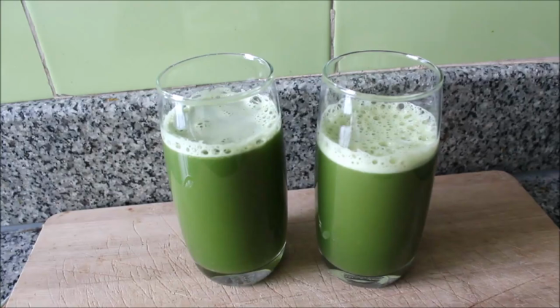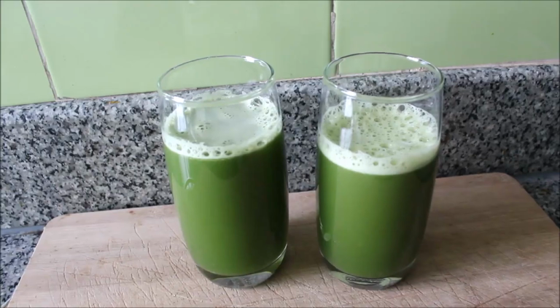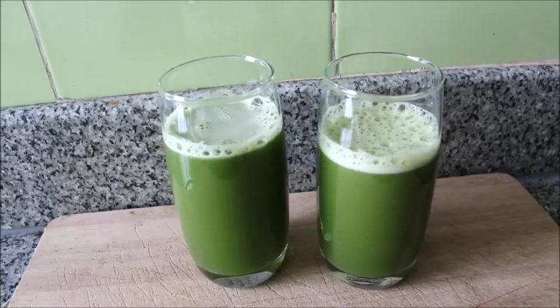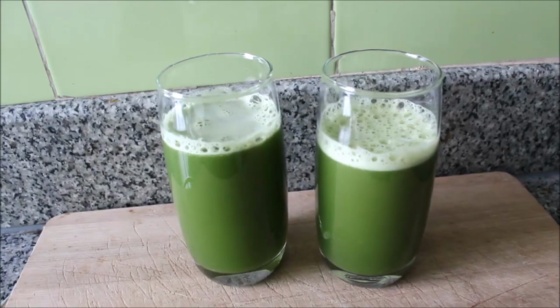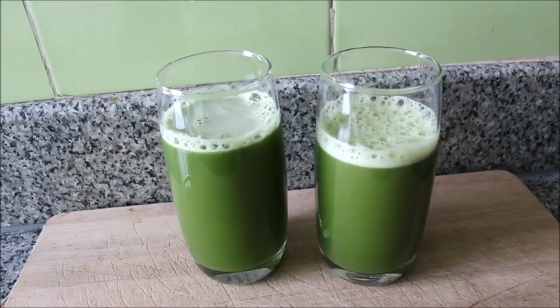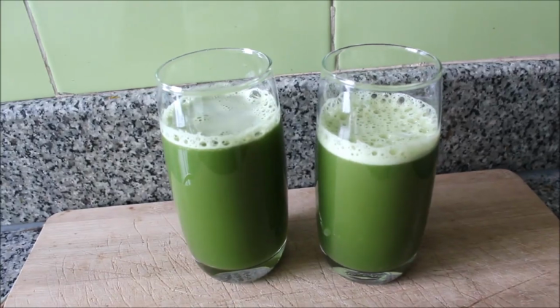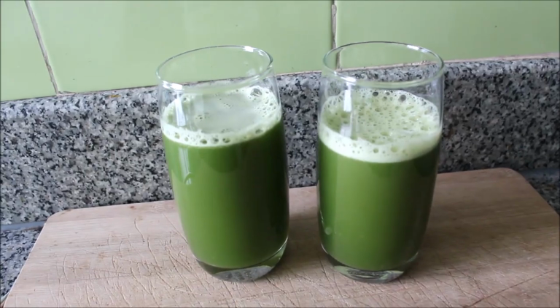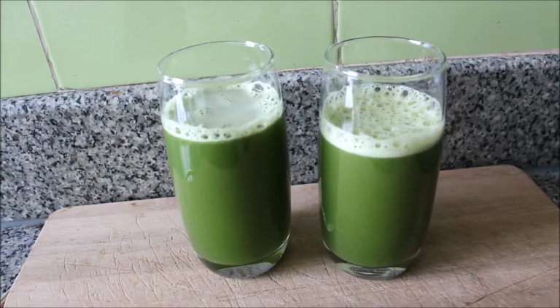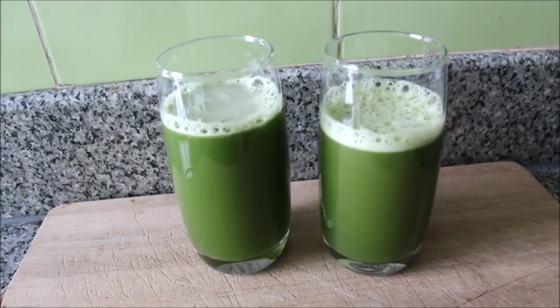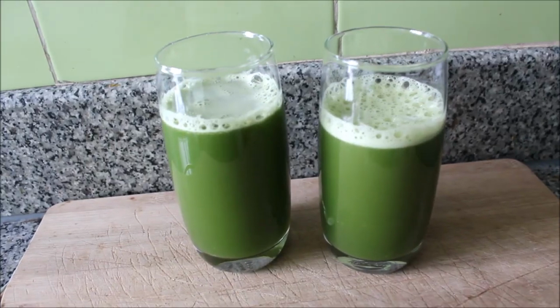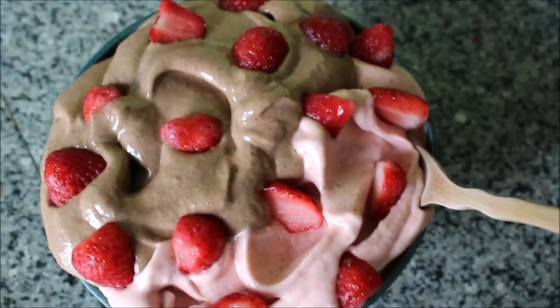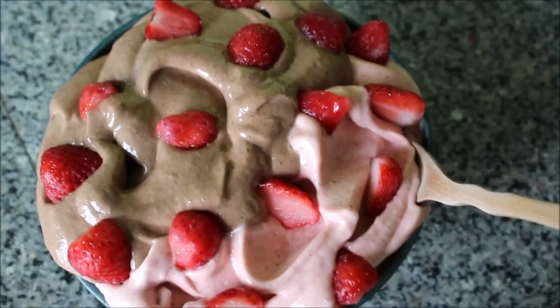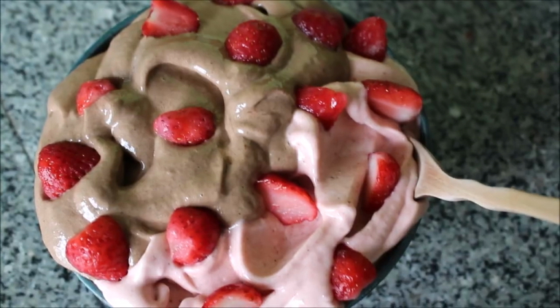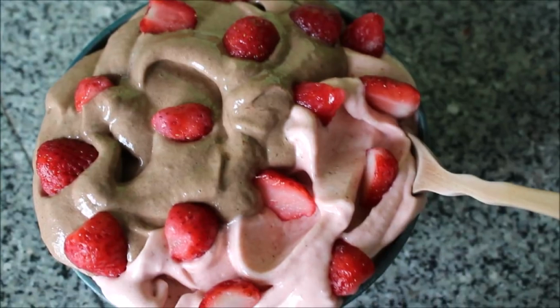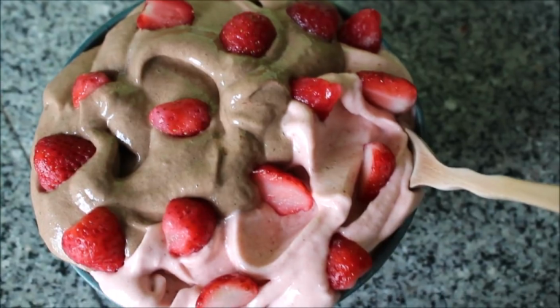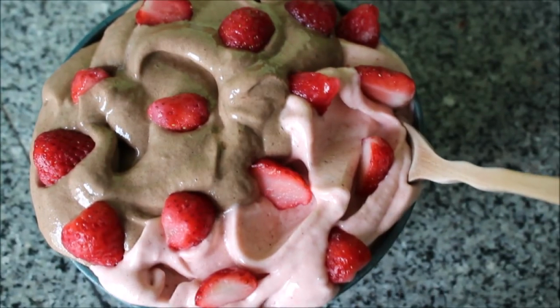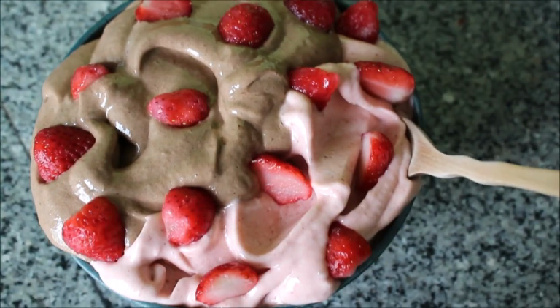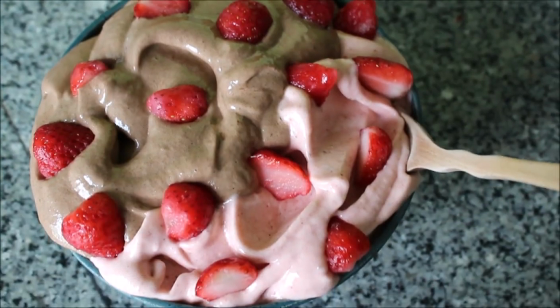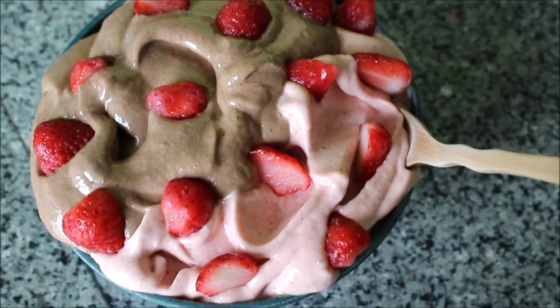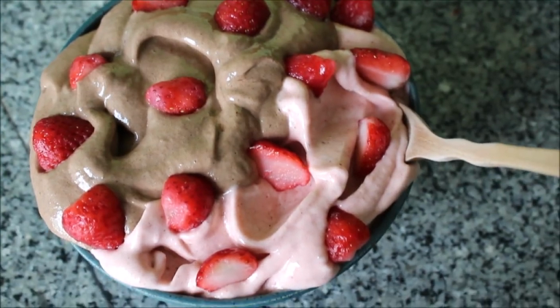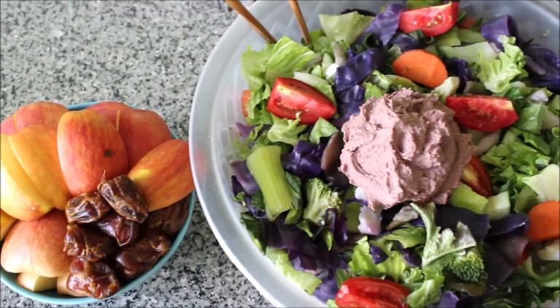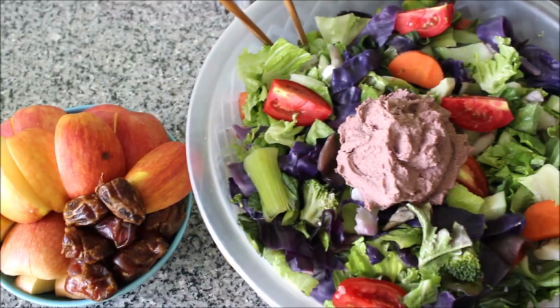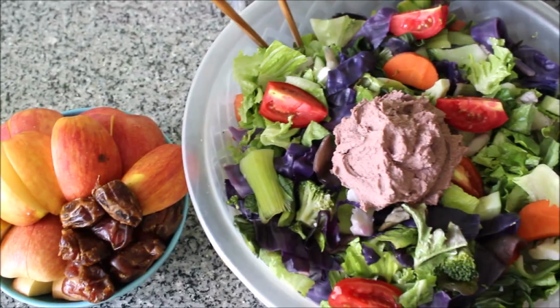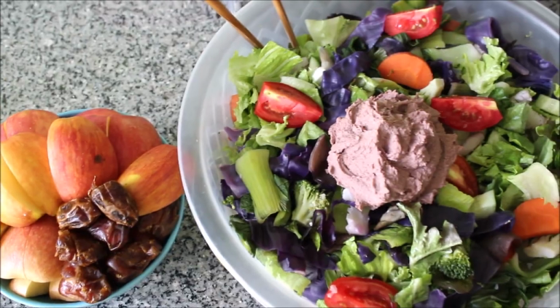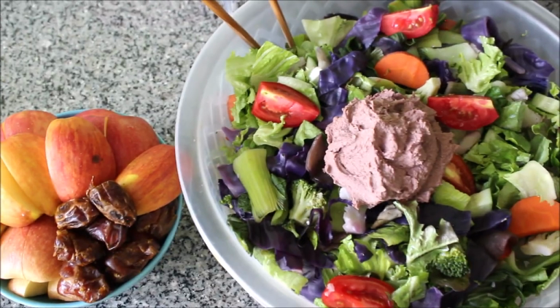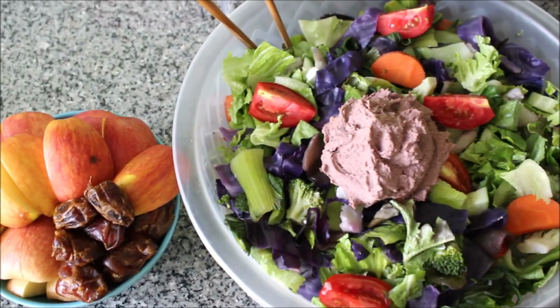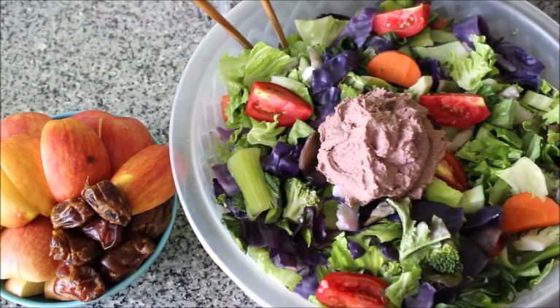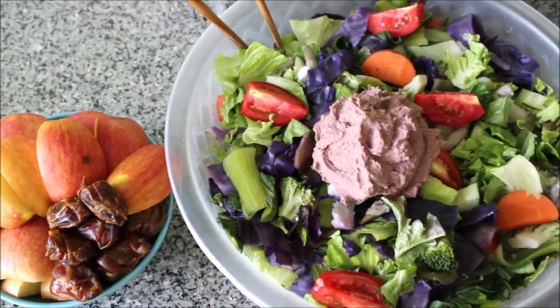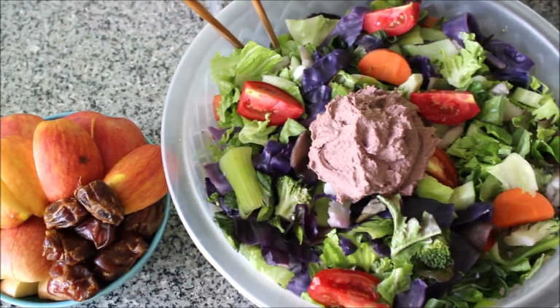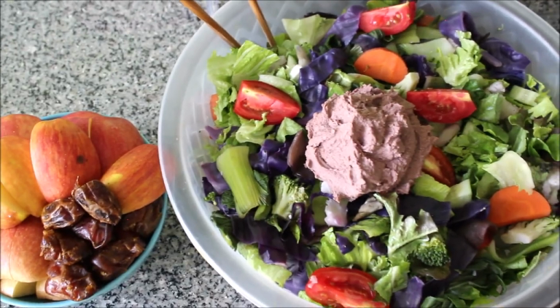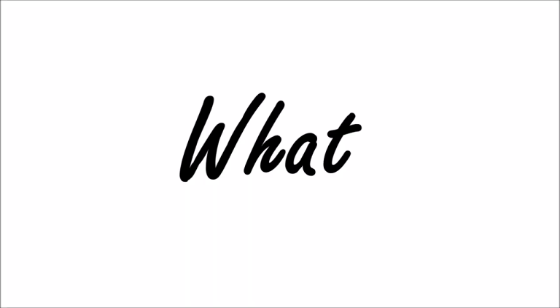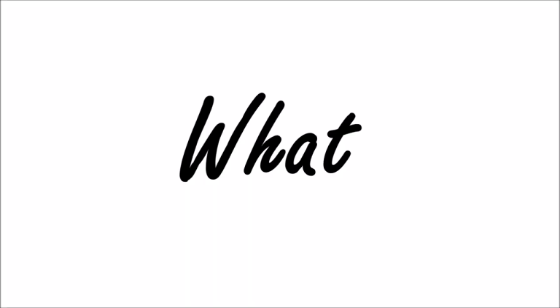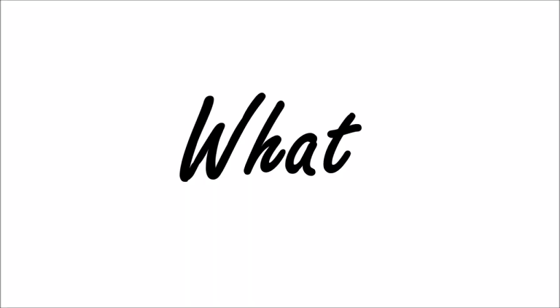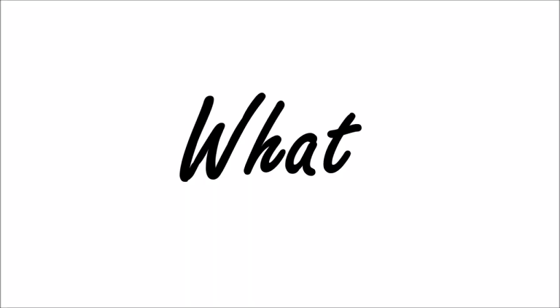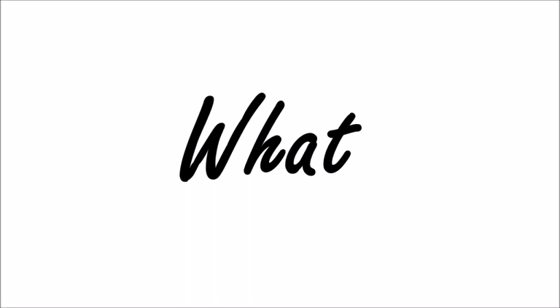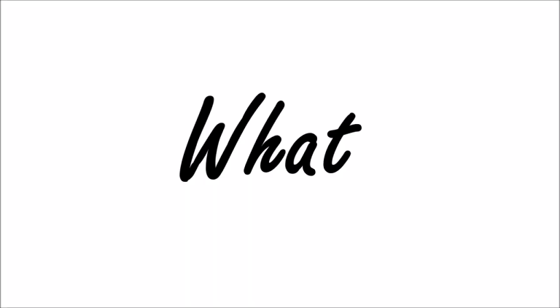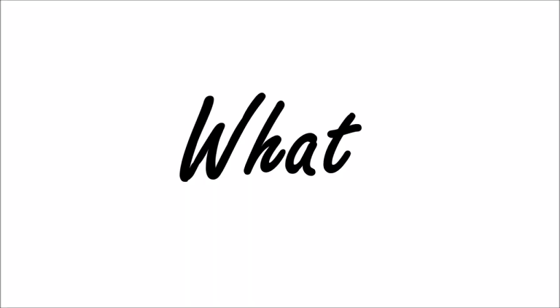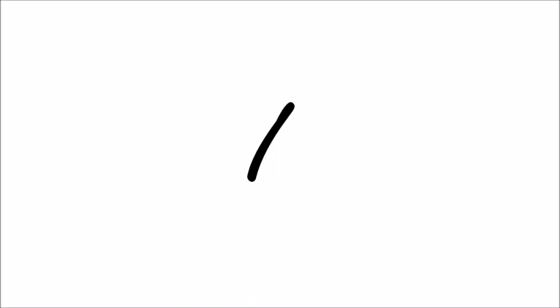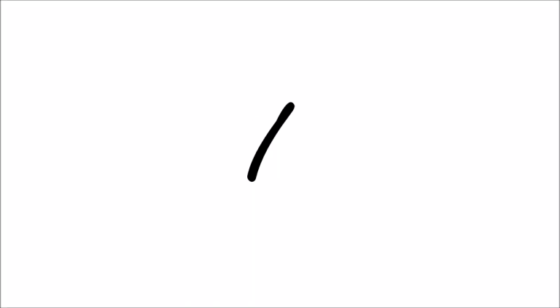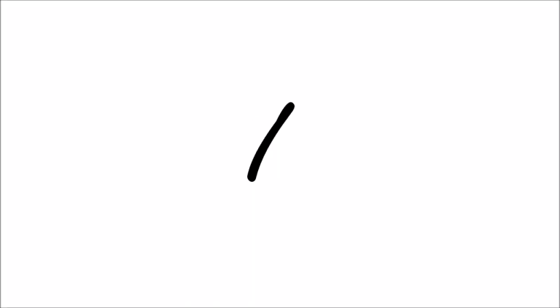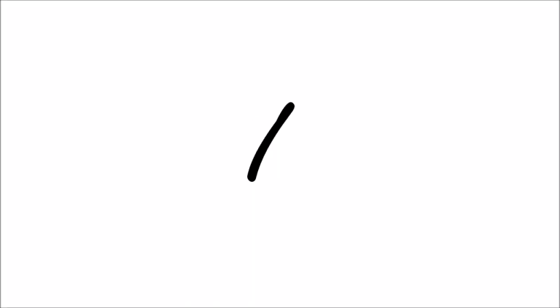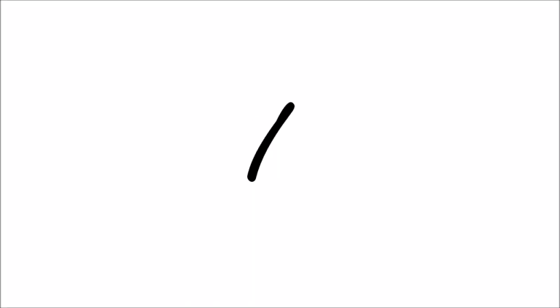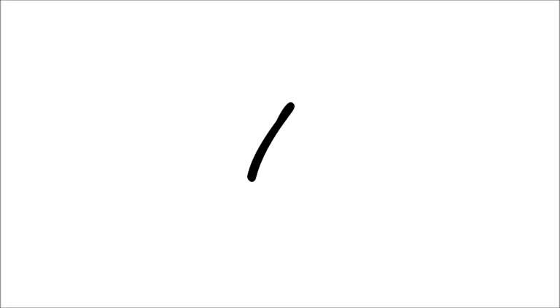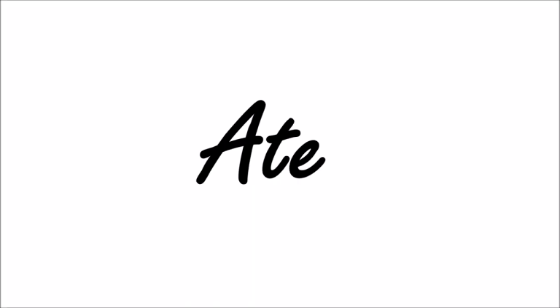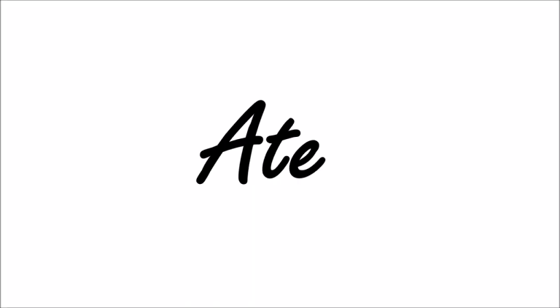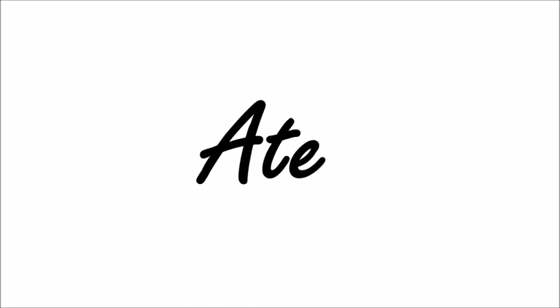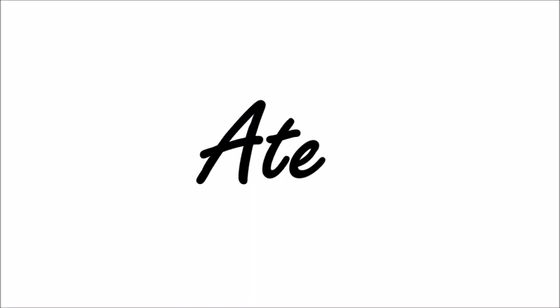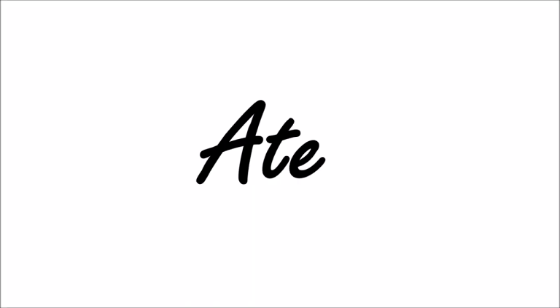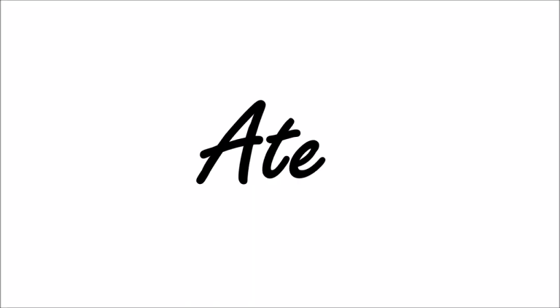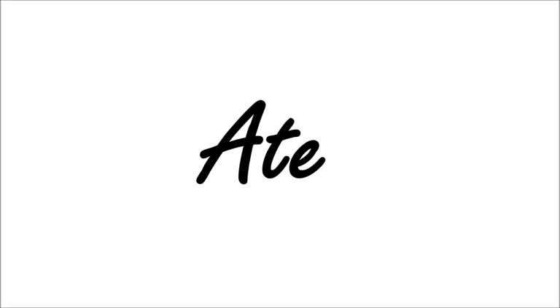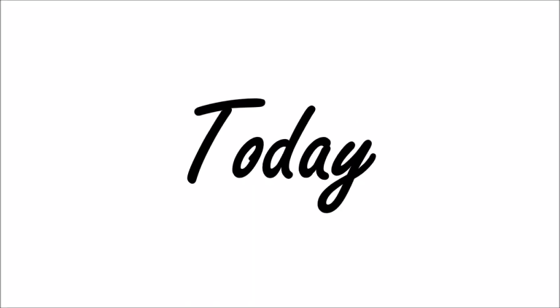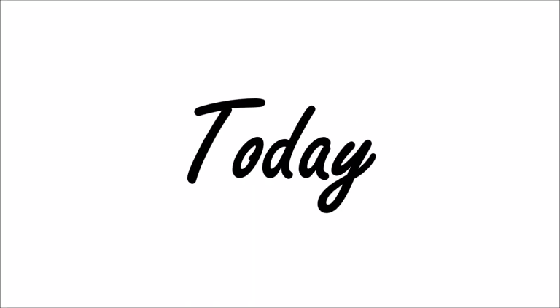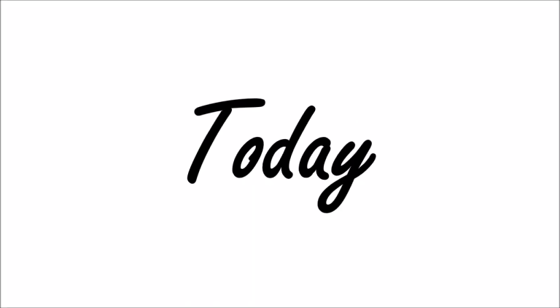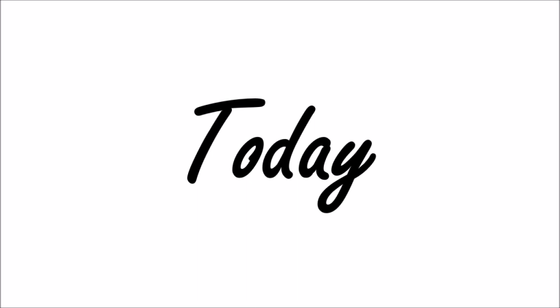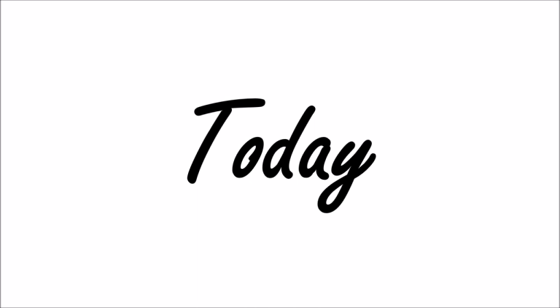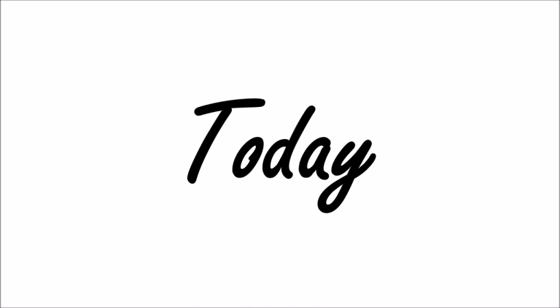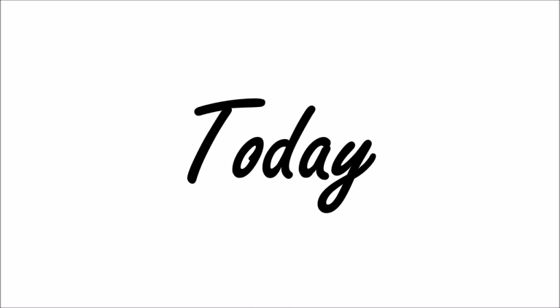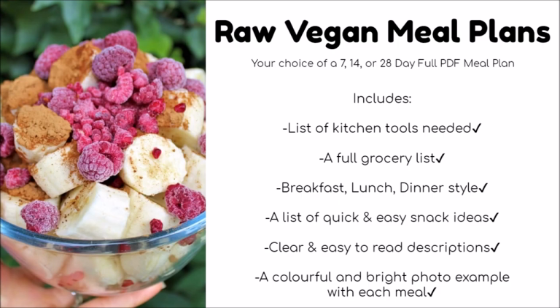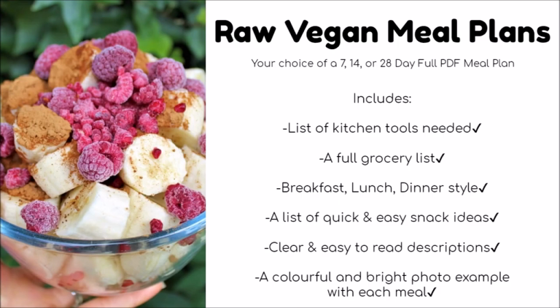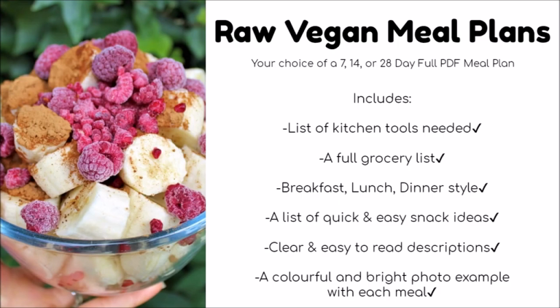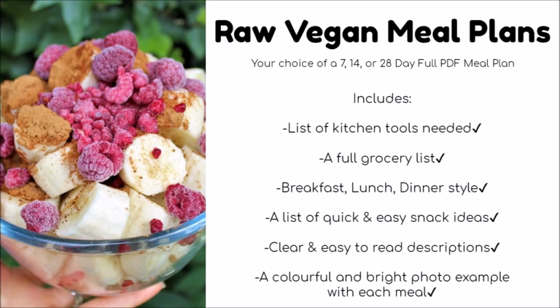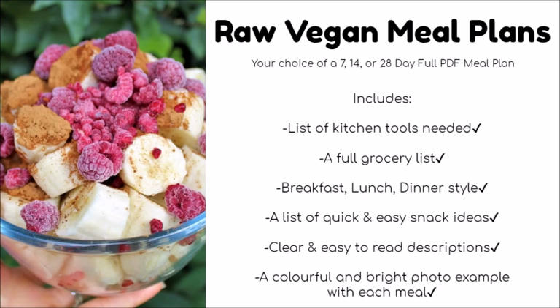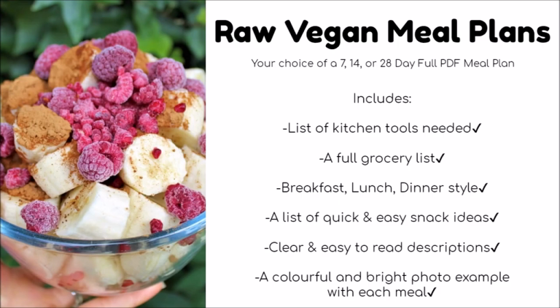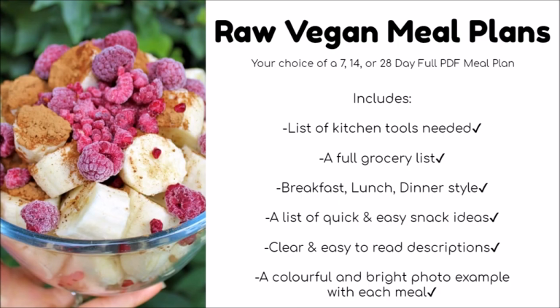Hi friends, welcome back to another What I Ate Today video. I'm going to show you everything I ate in a day along with the Chronometer info at the end.